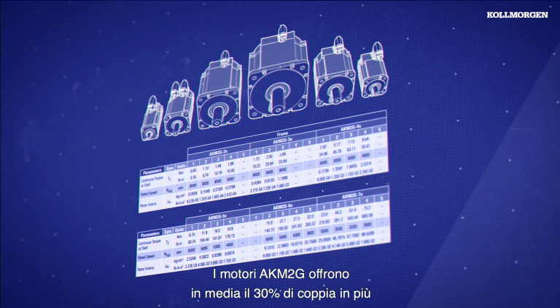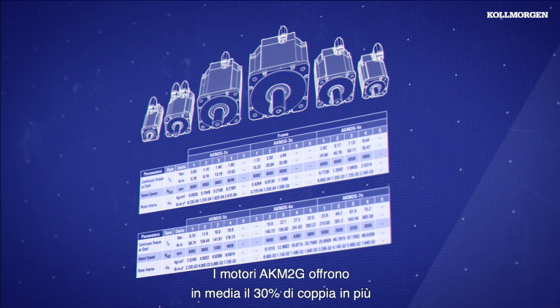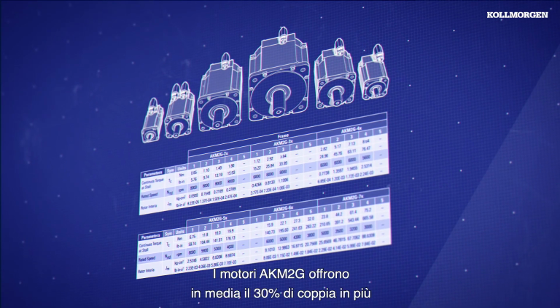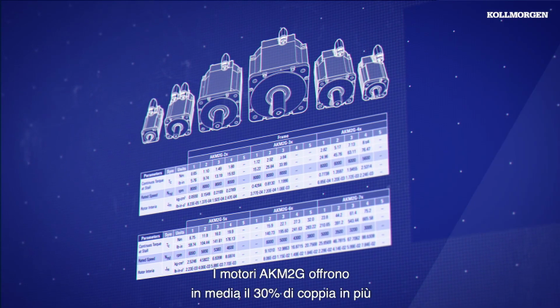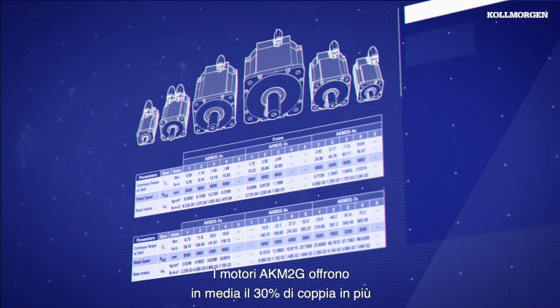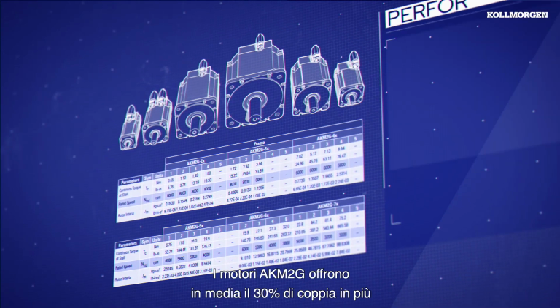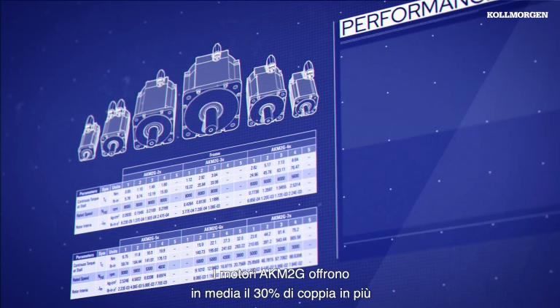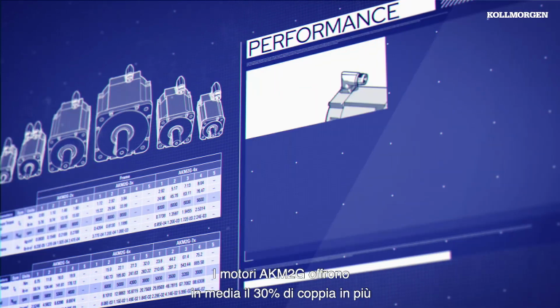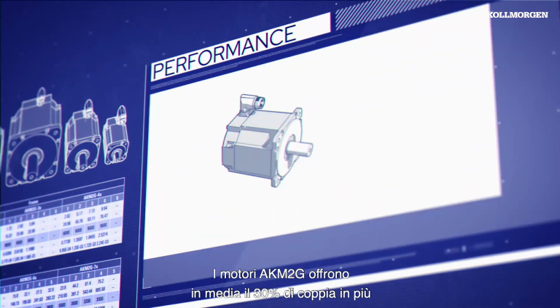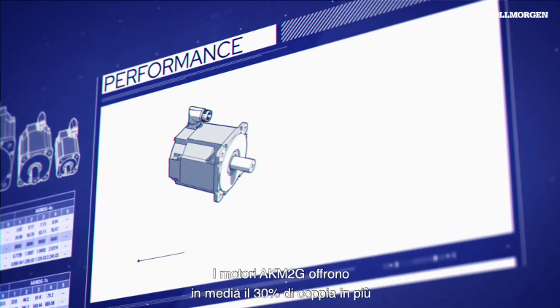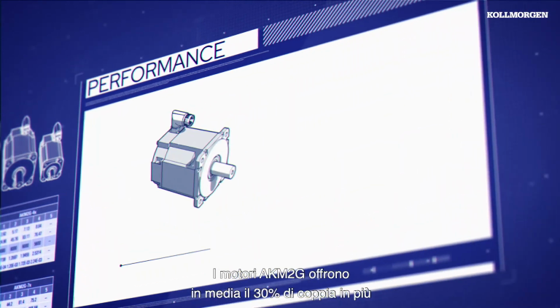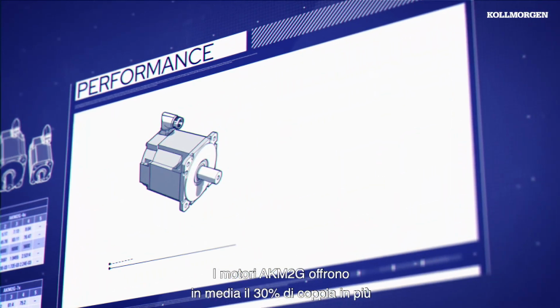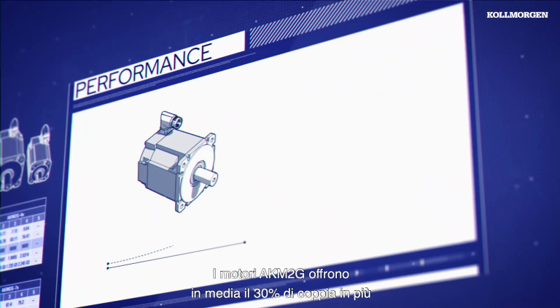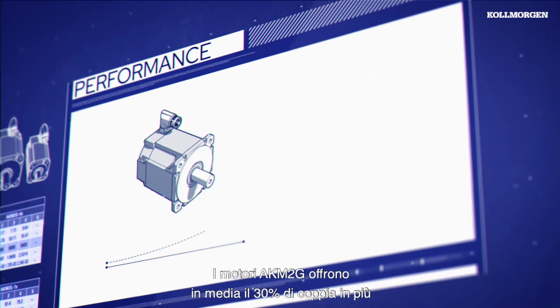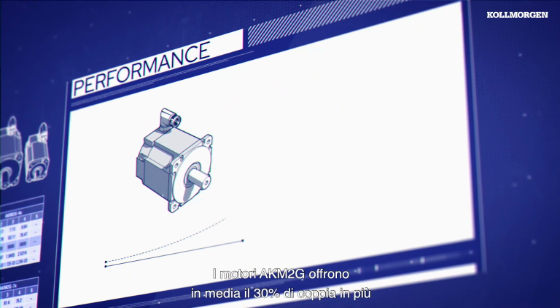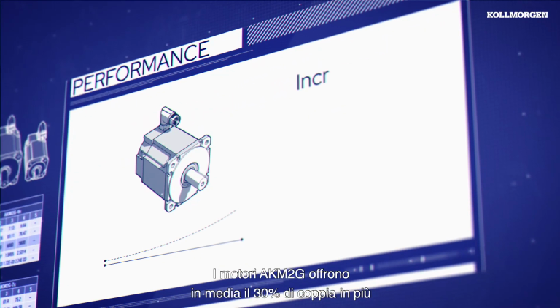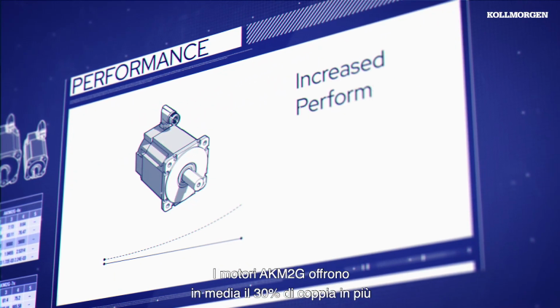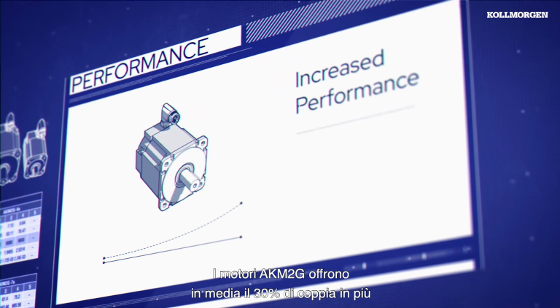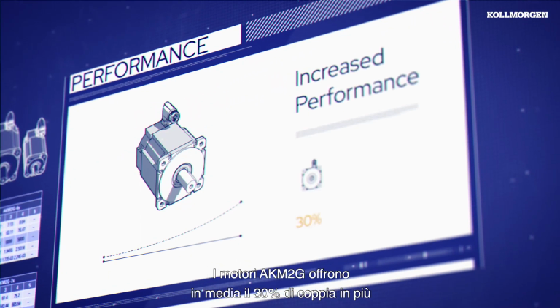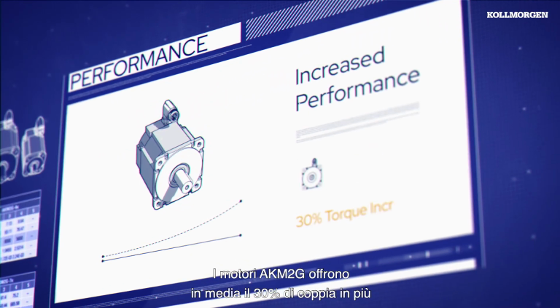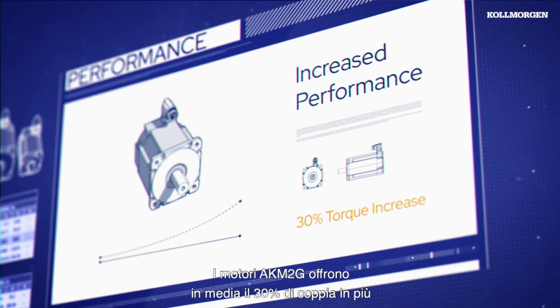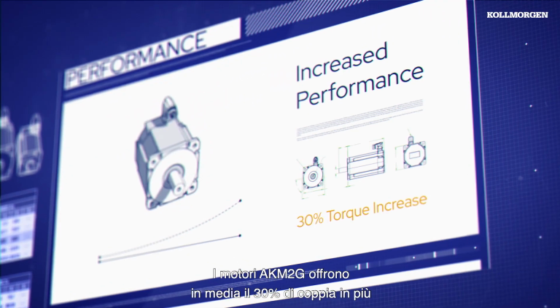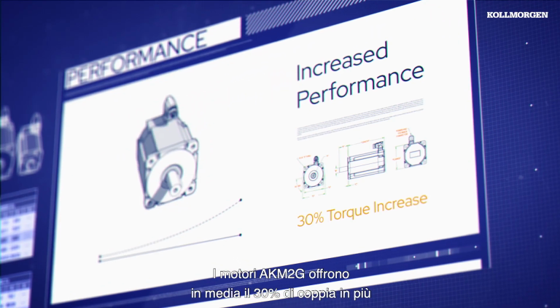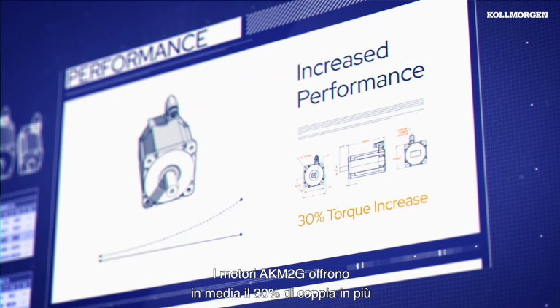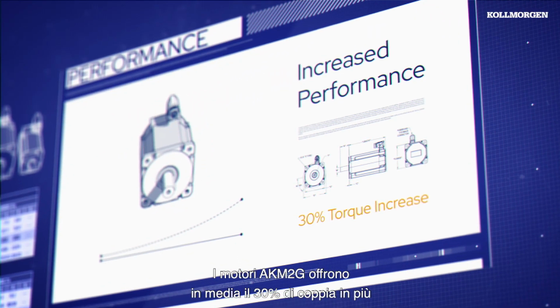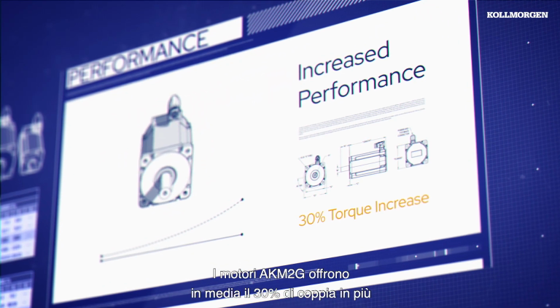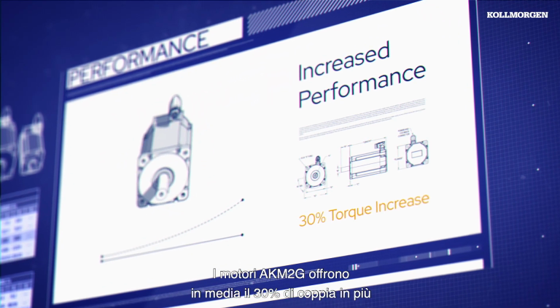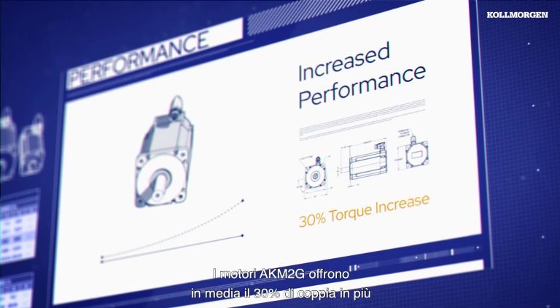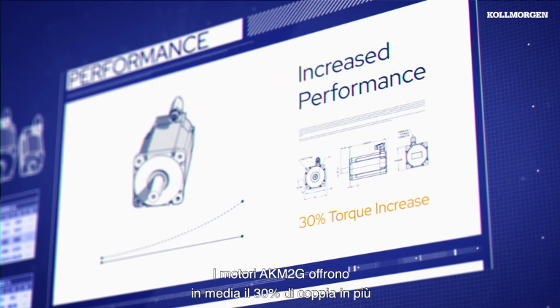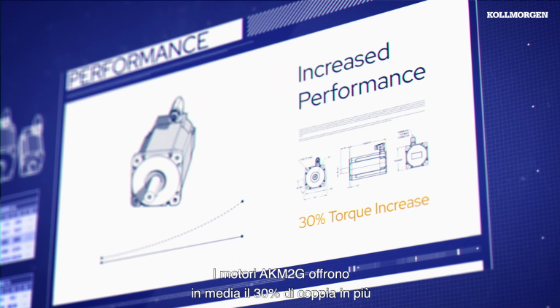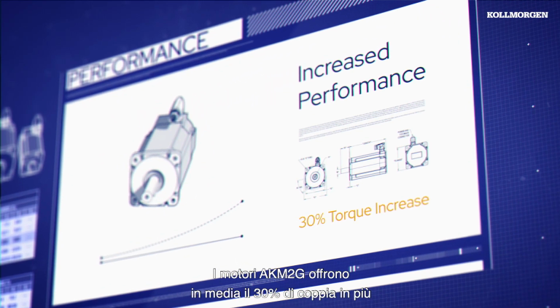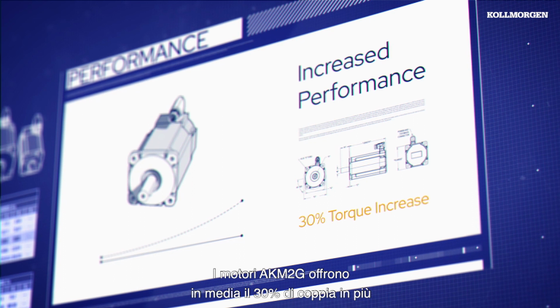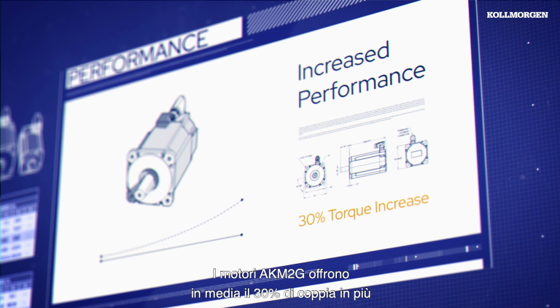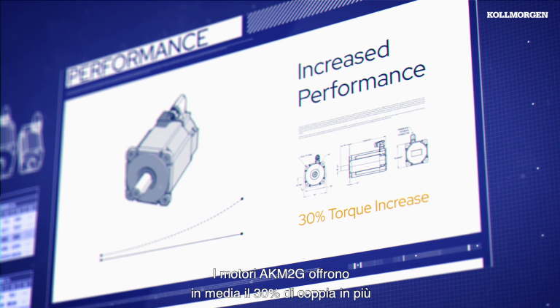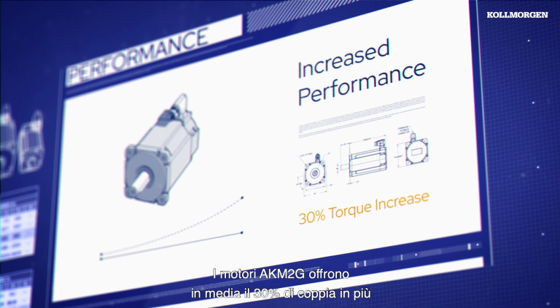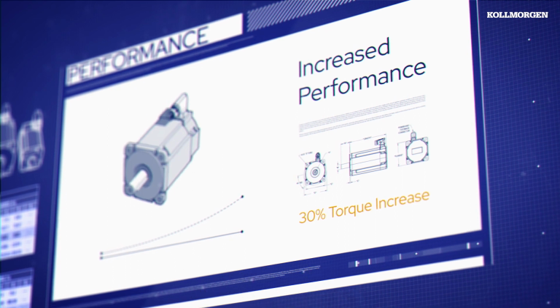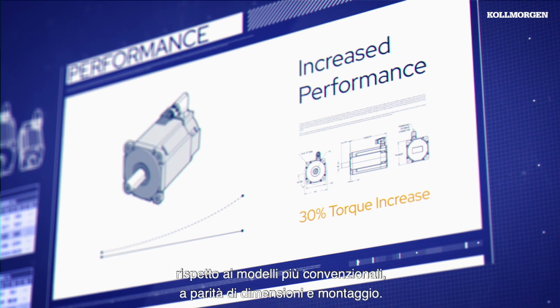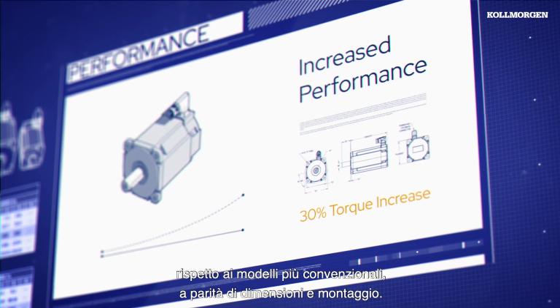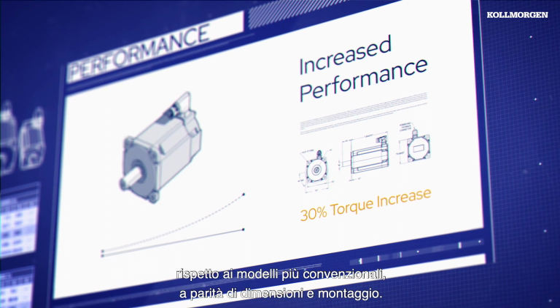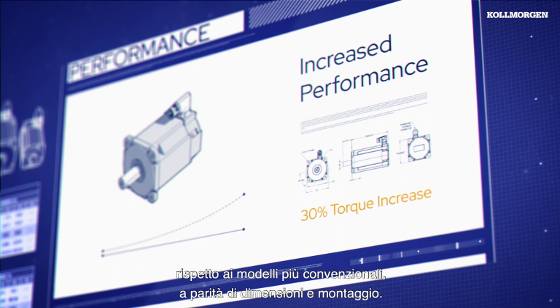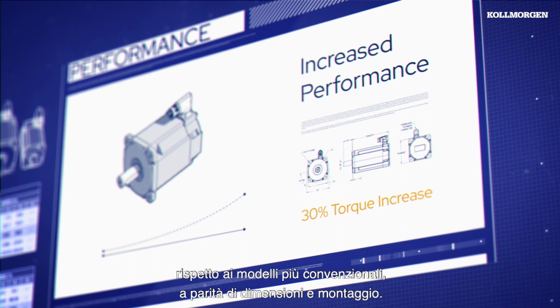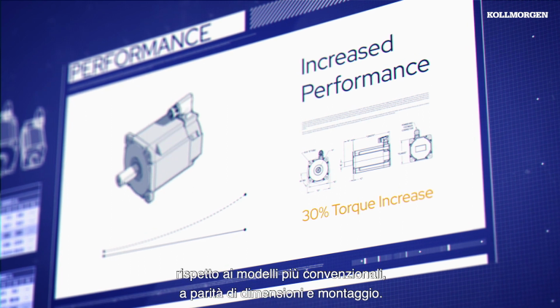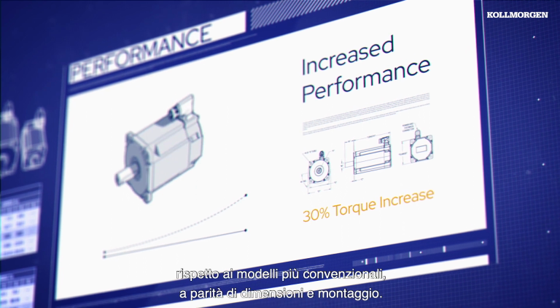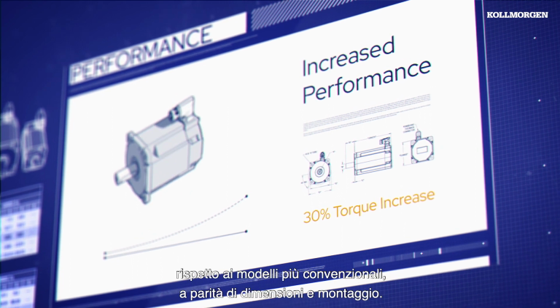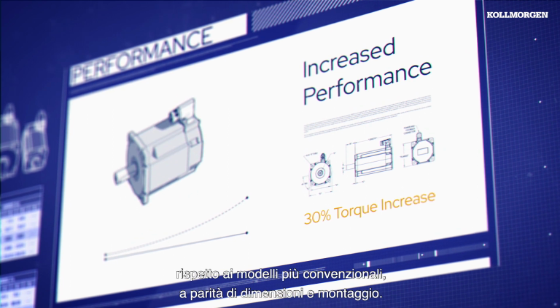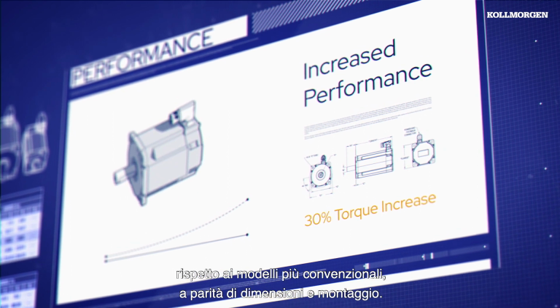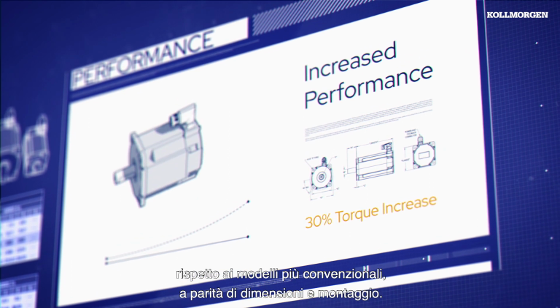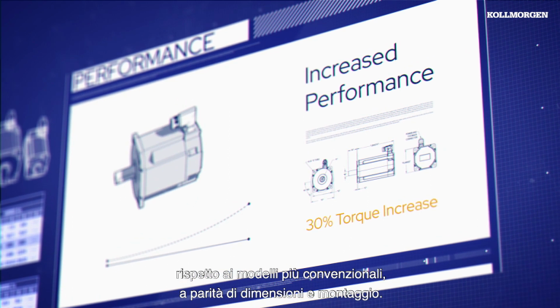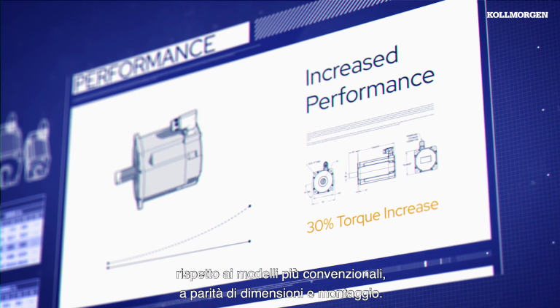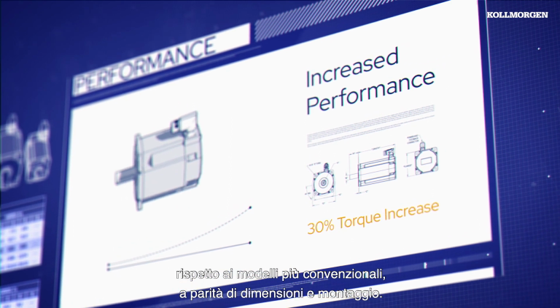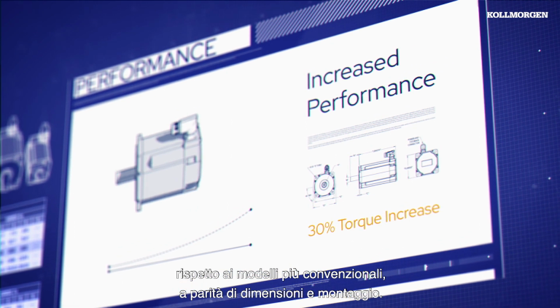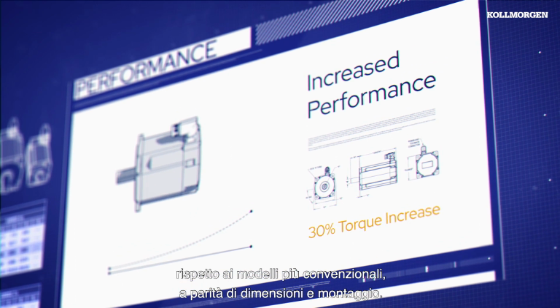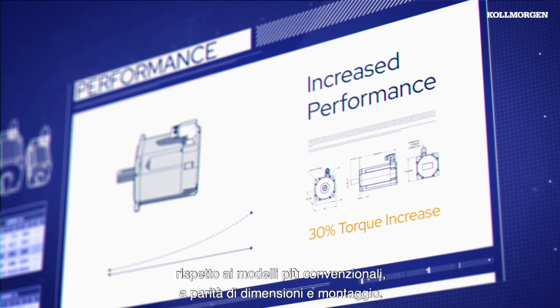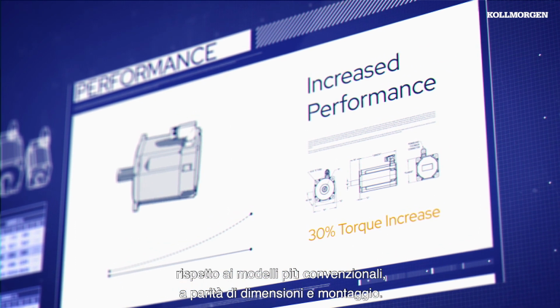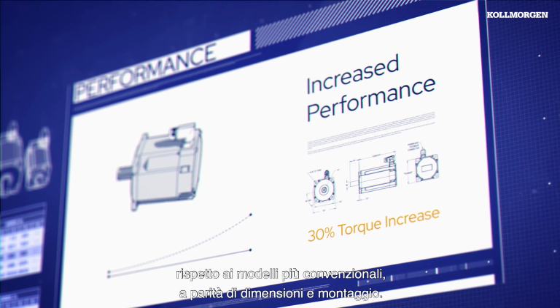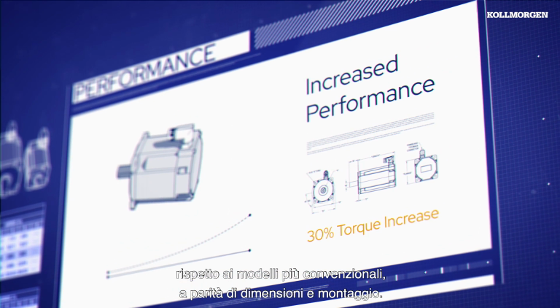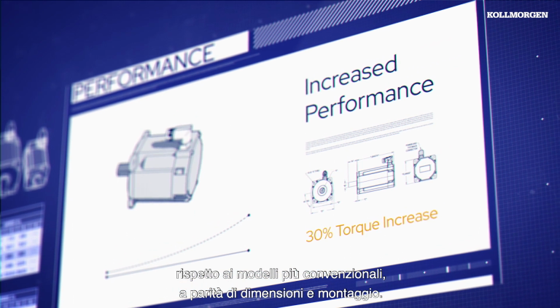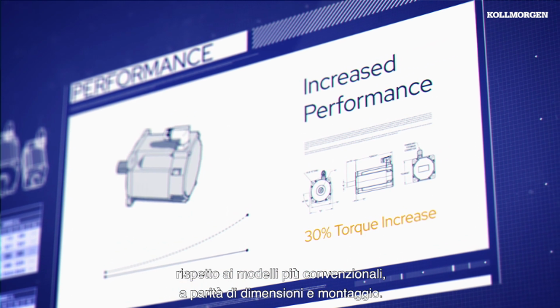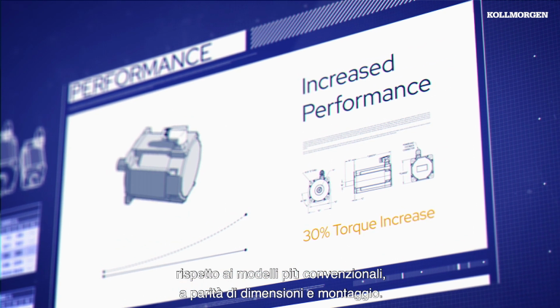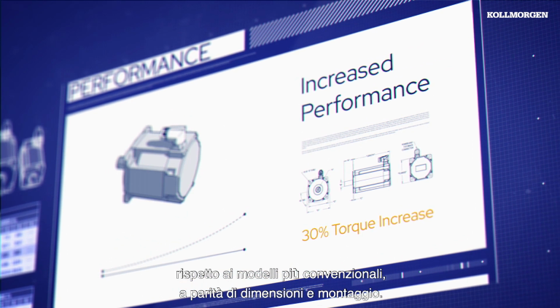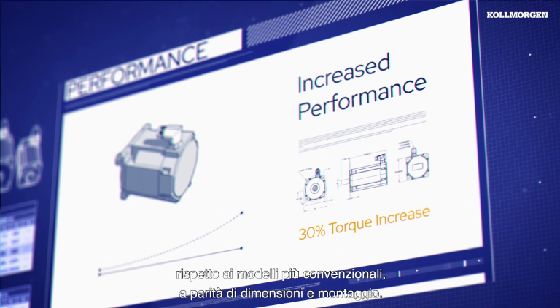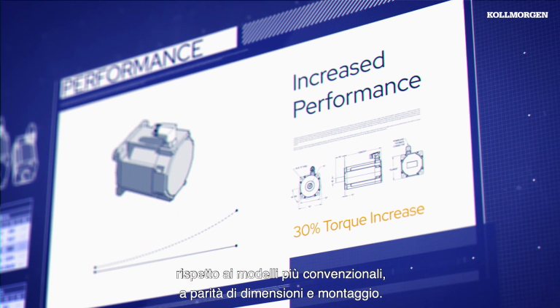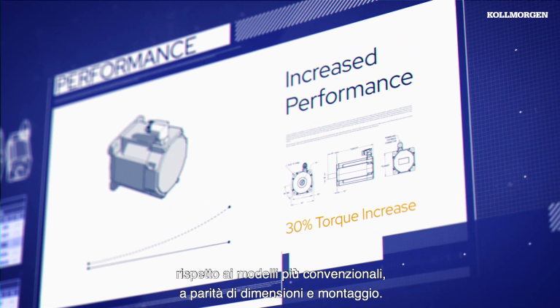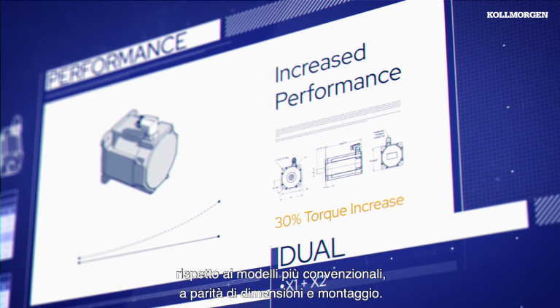The AKM2G motors deliver an average of 30% greater torque than typical designs, with no change in package size or mounting.